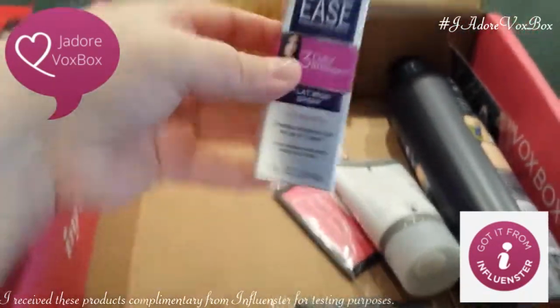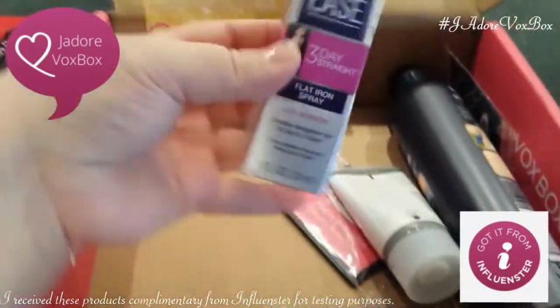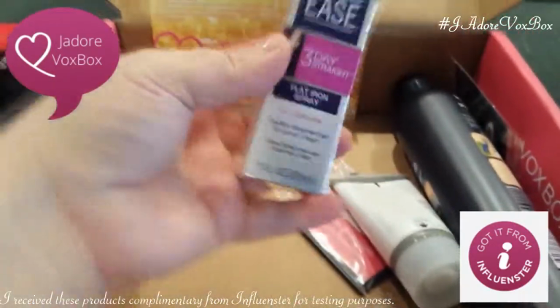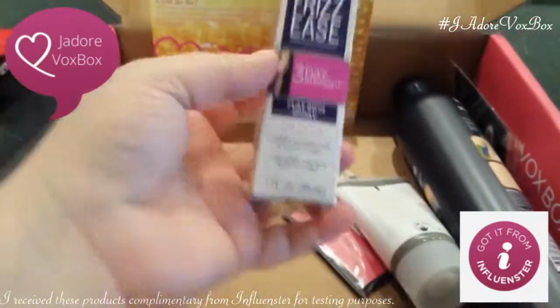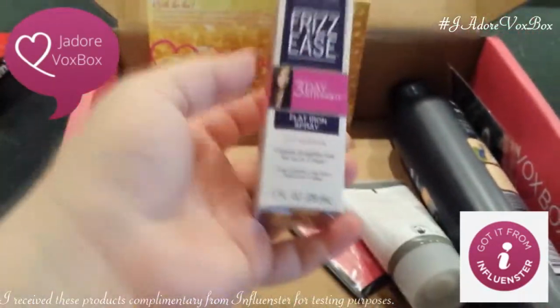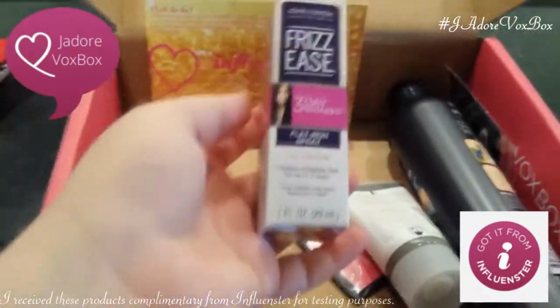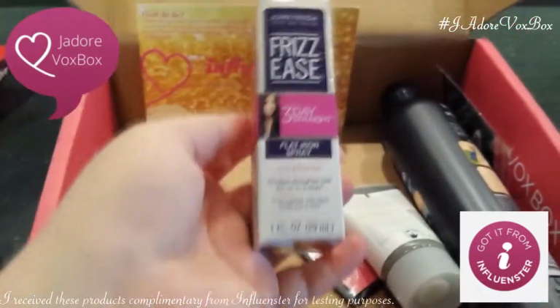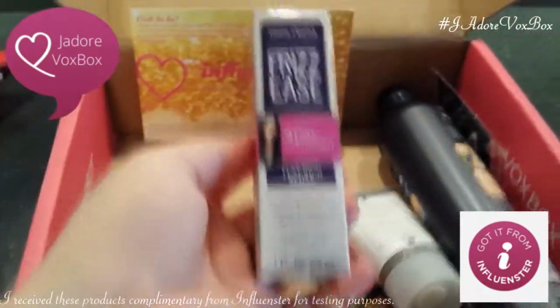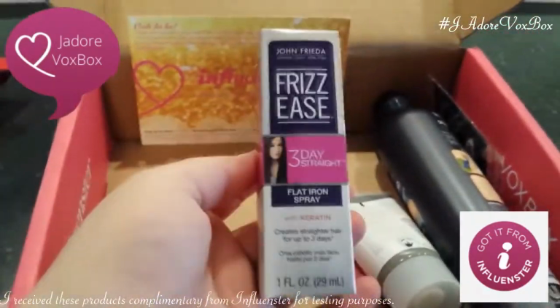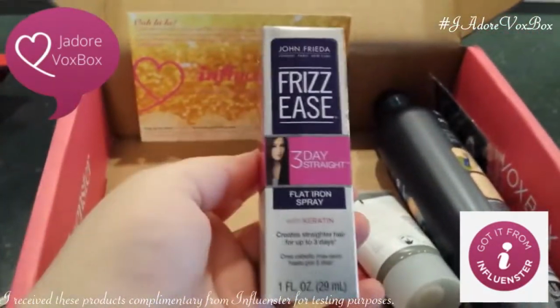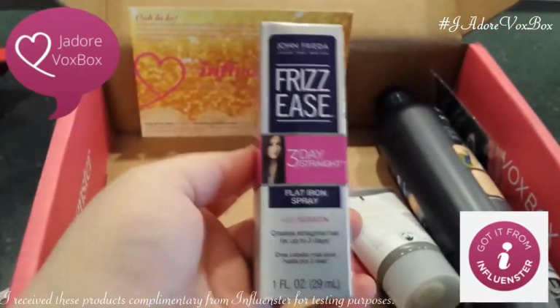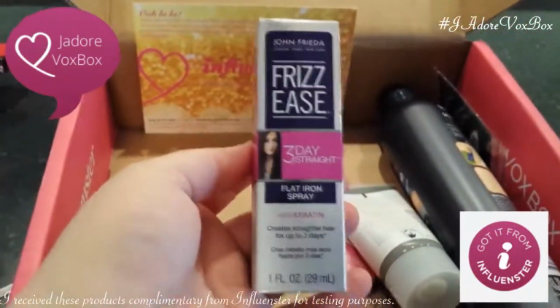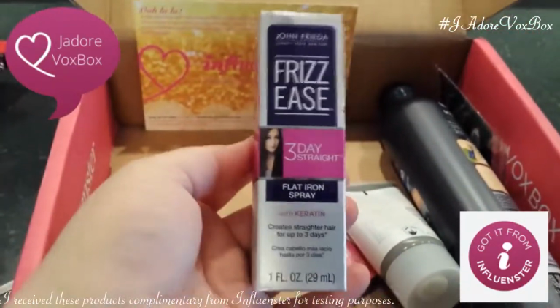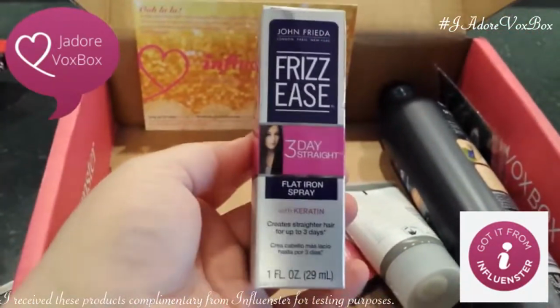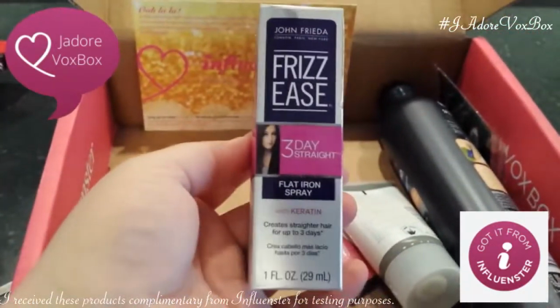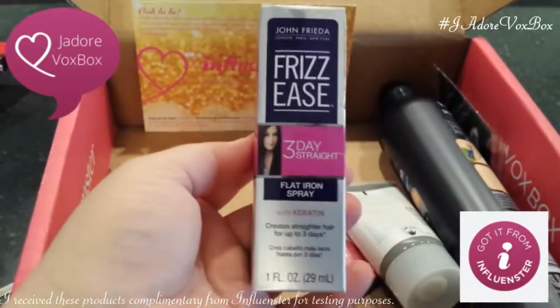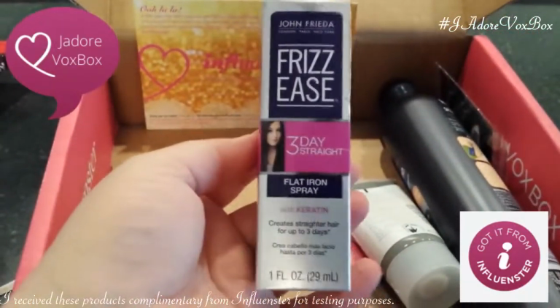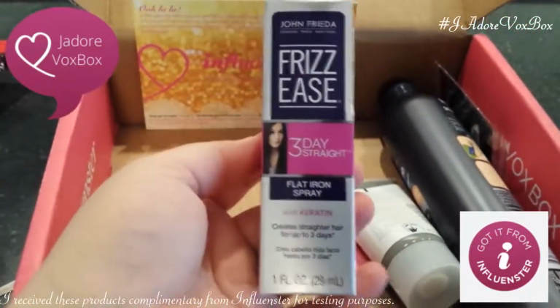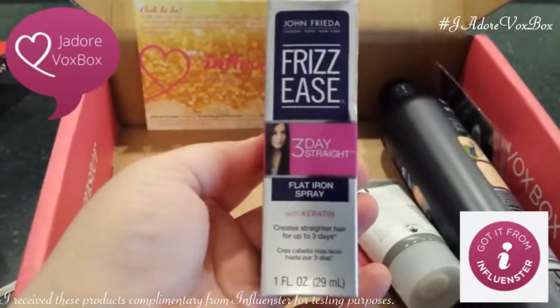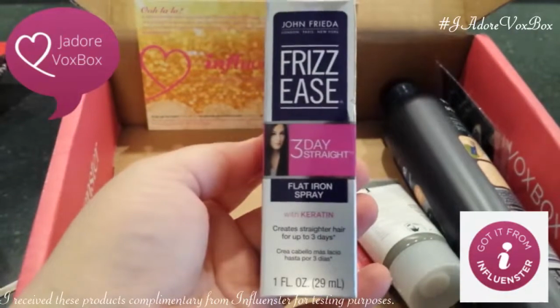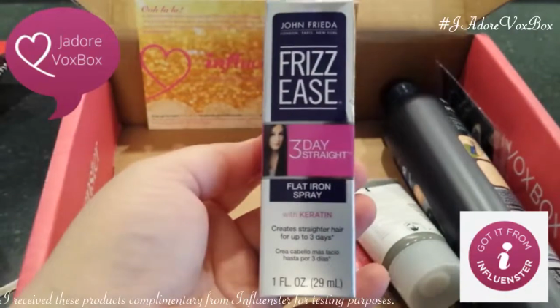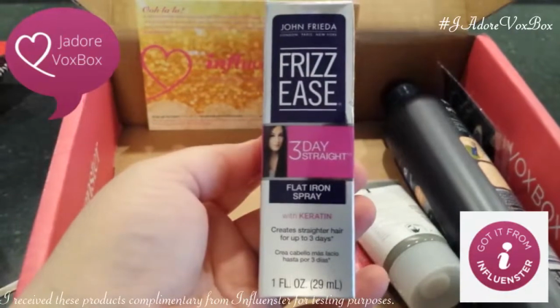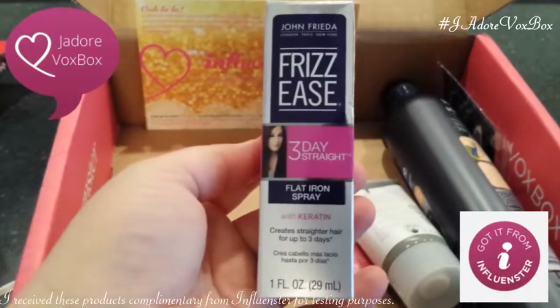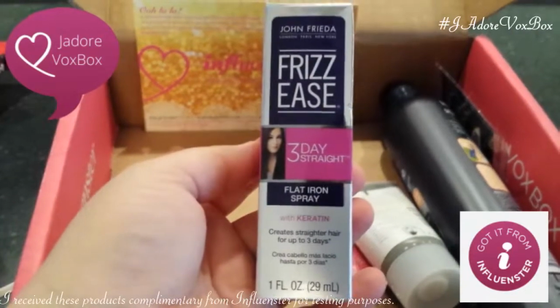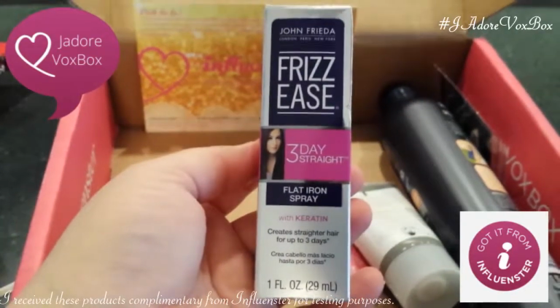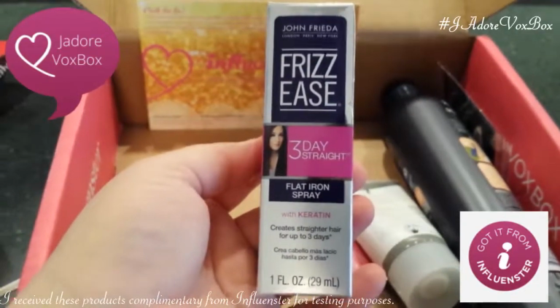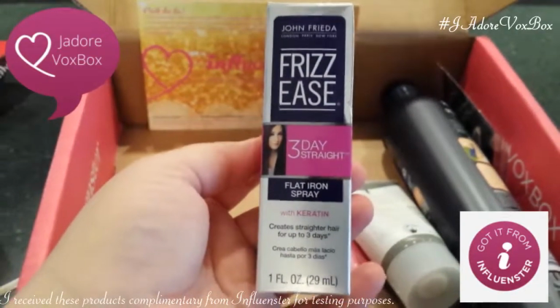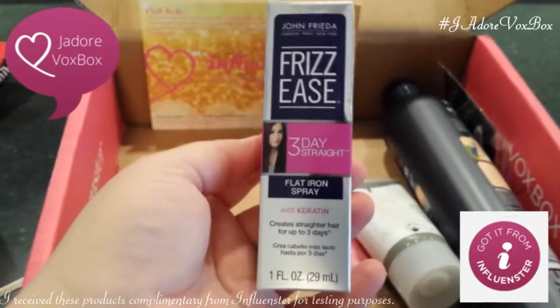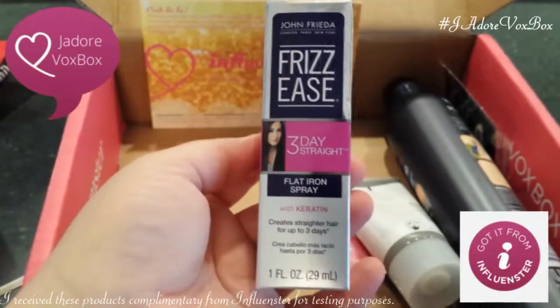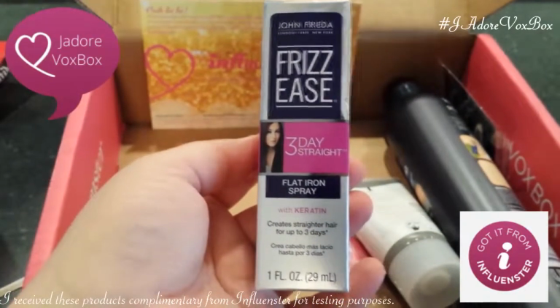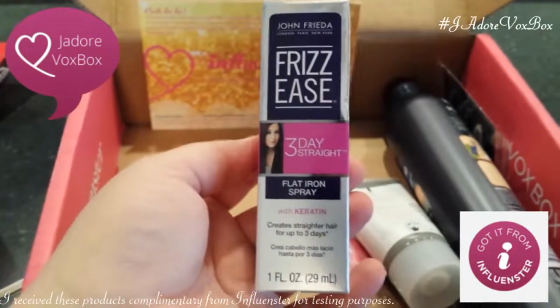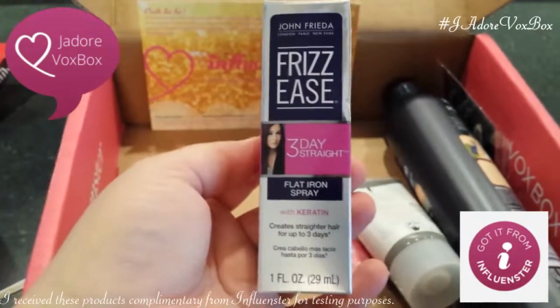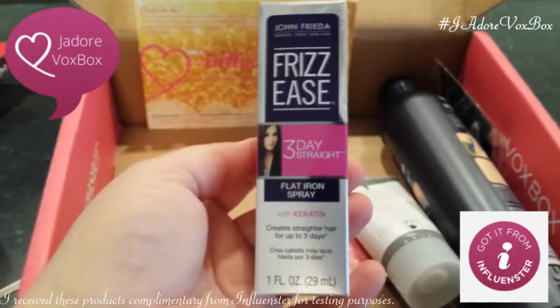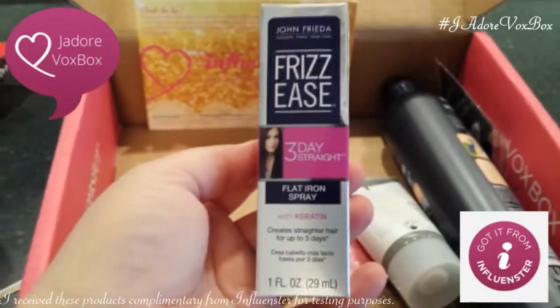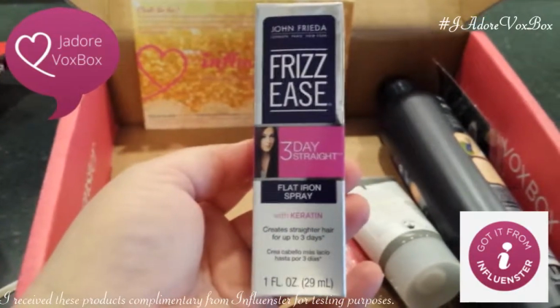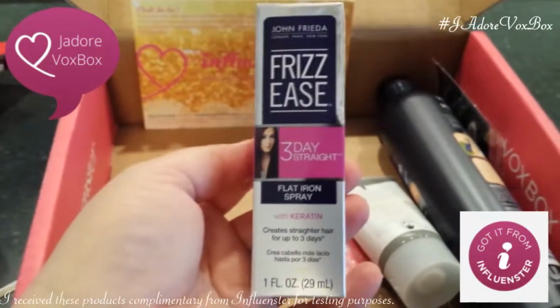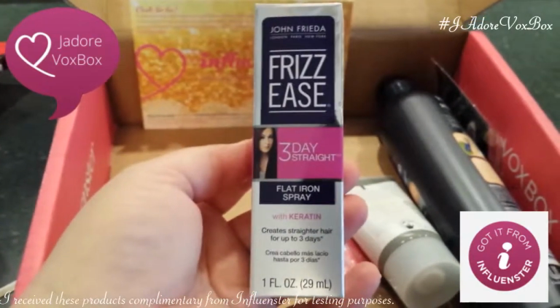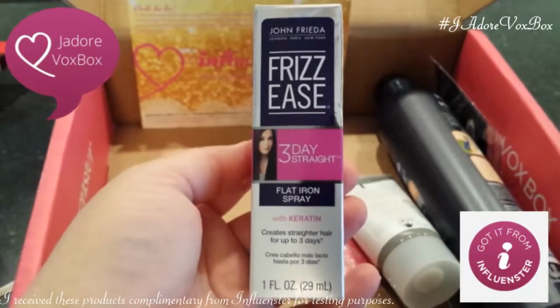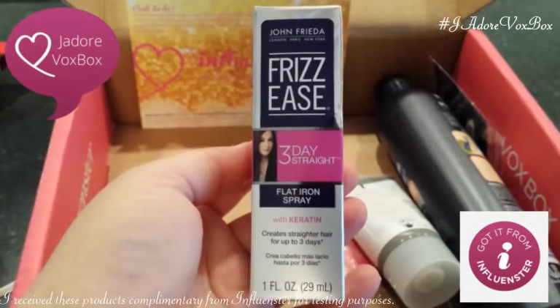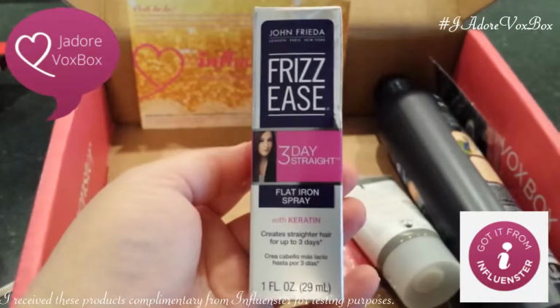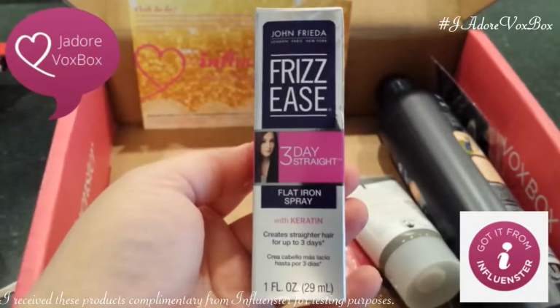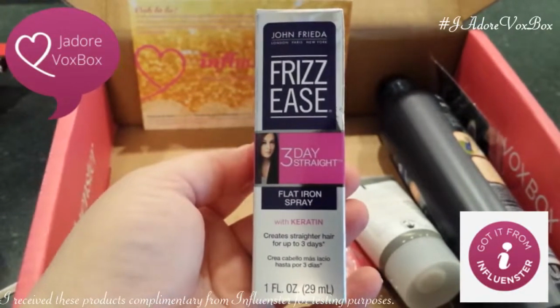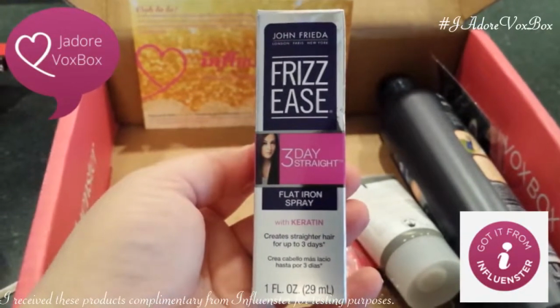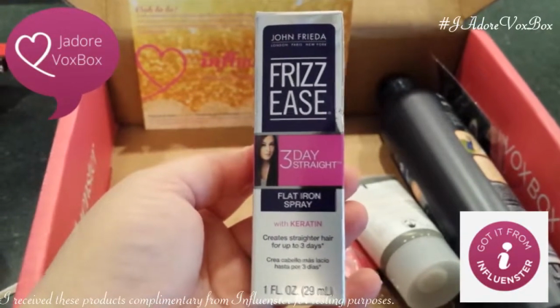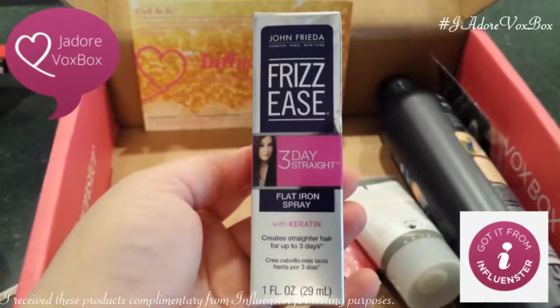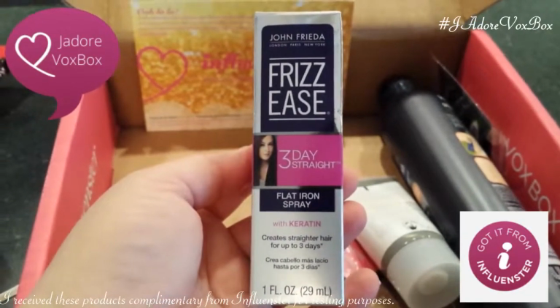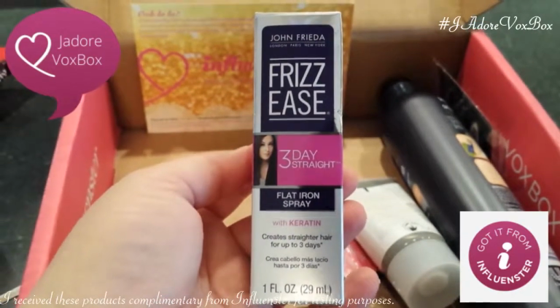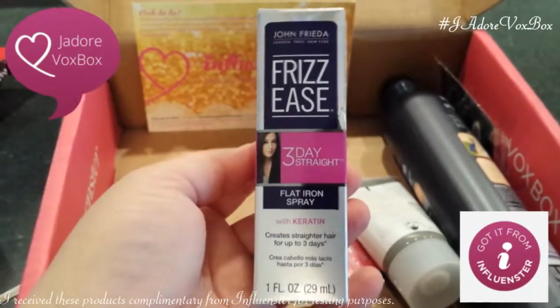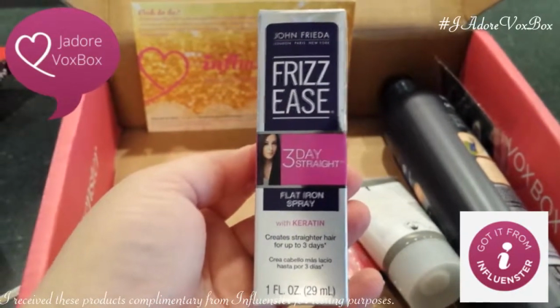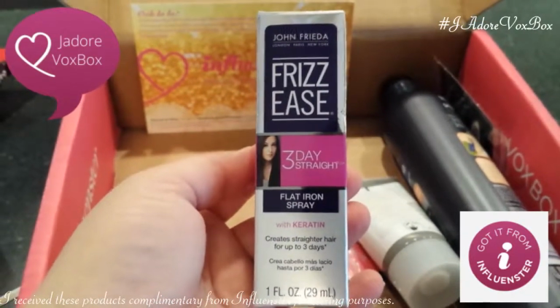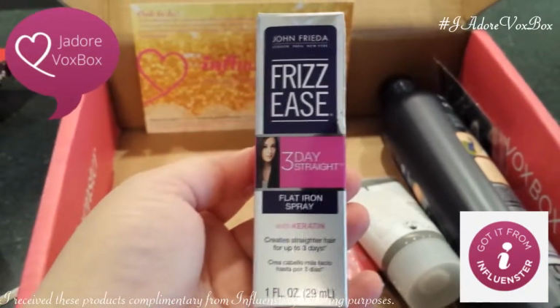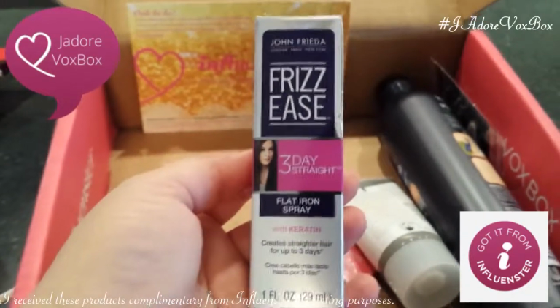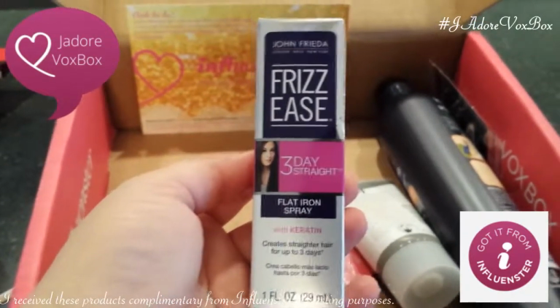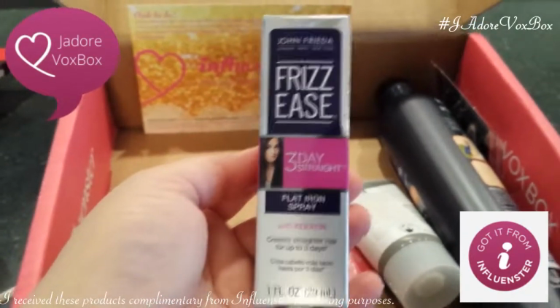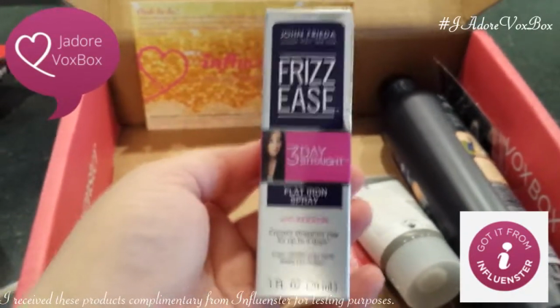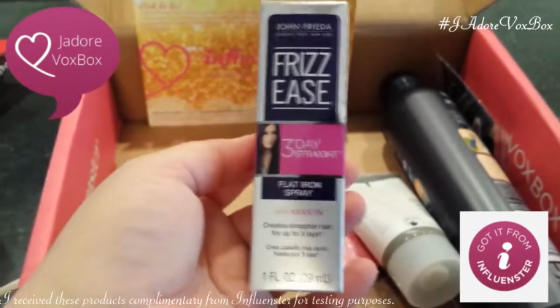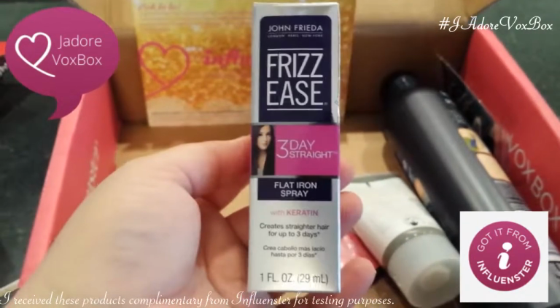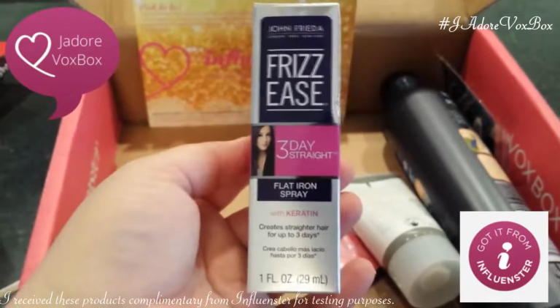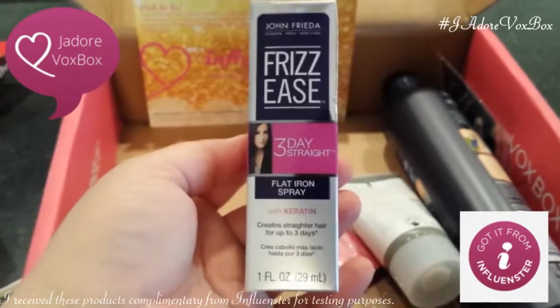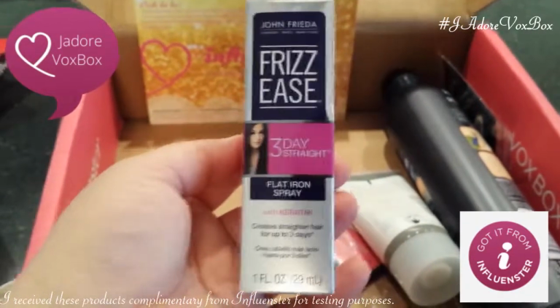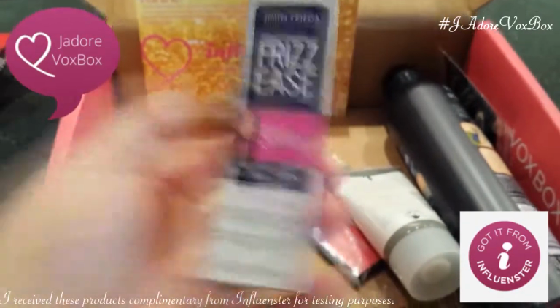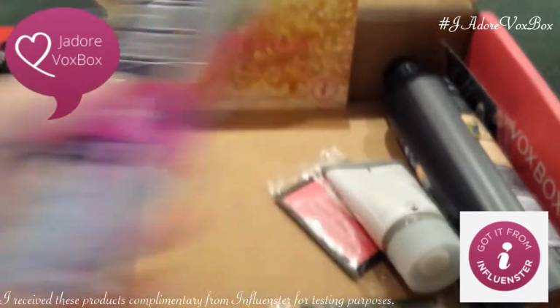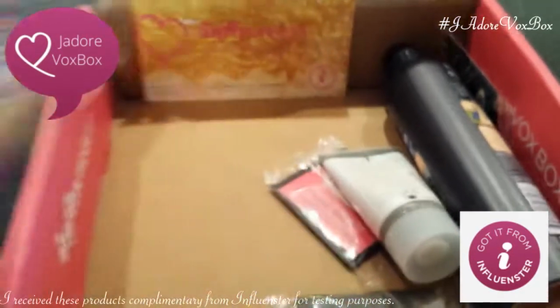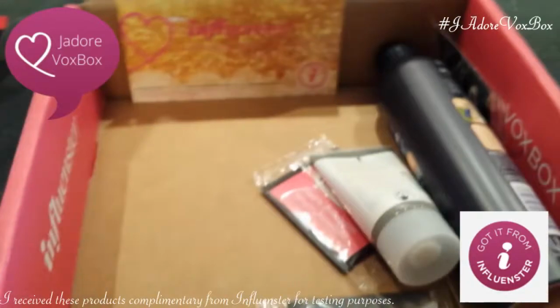Frizz Ease — I love John Frieda. Three Day Straight Flat Iron Spray. This is going to come in handy.